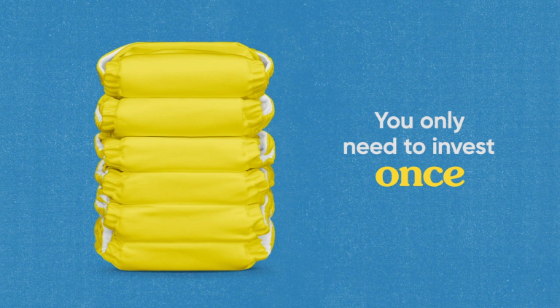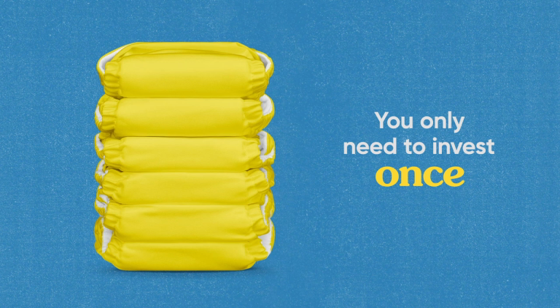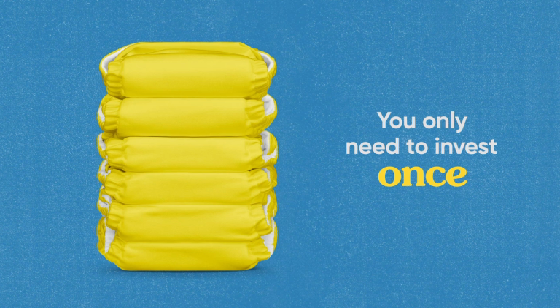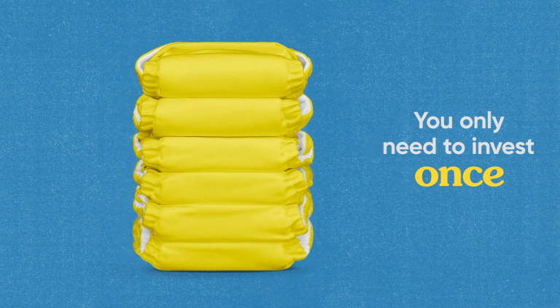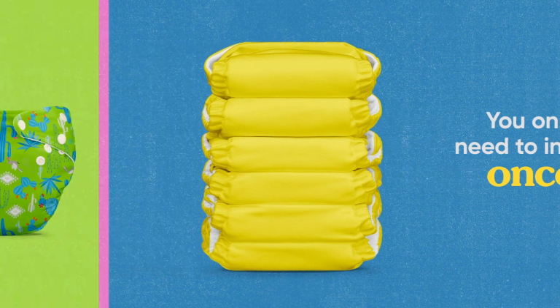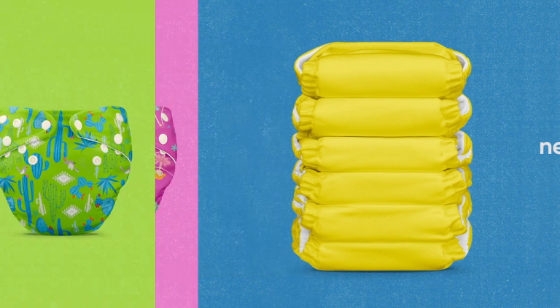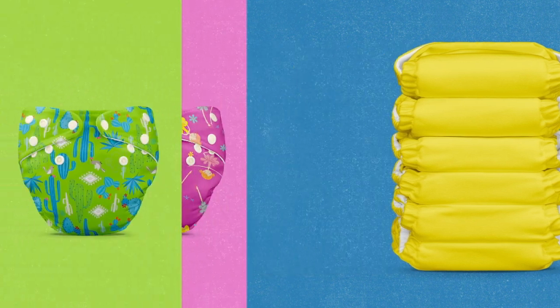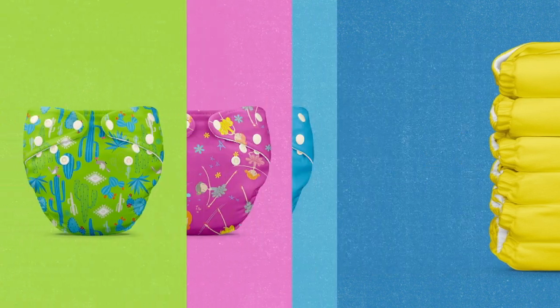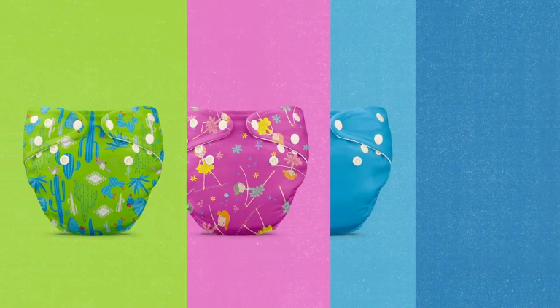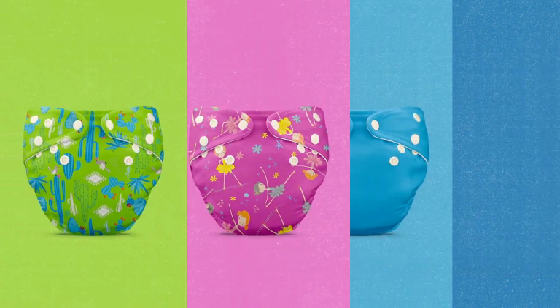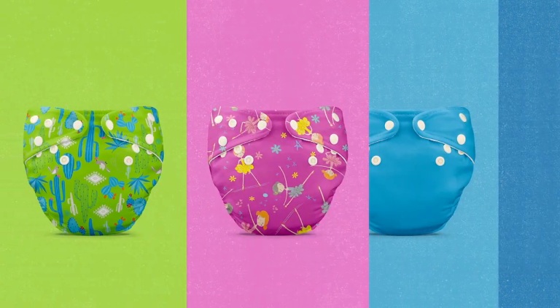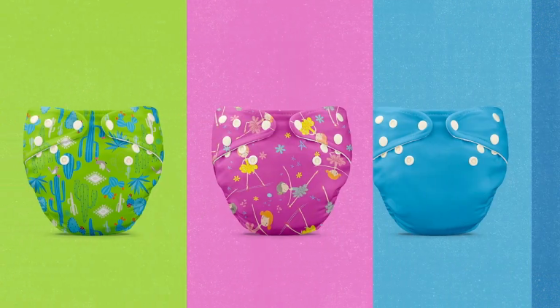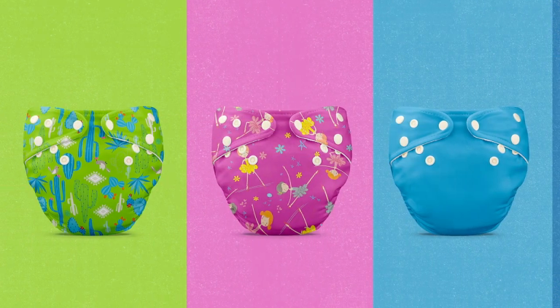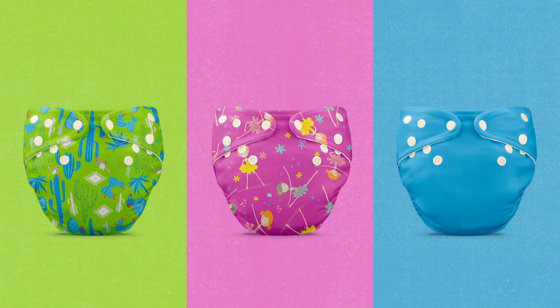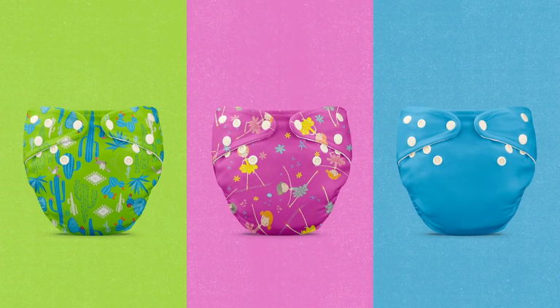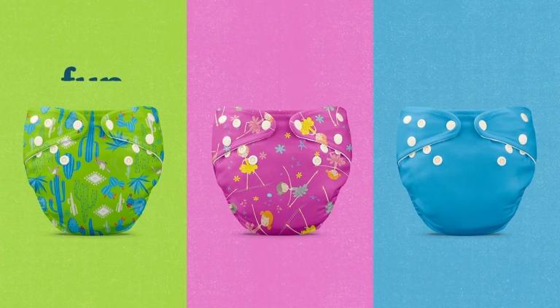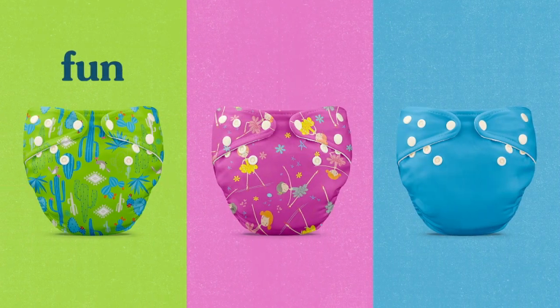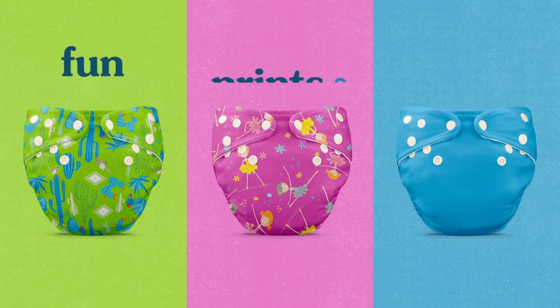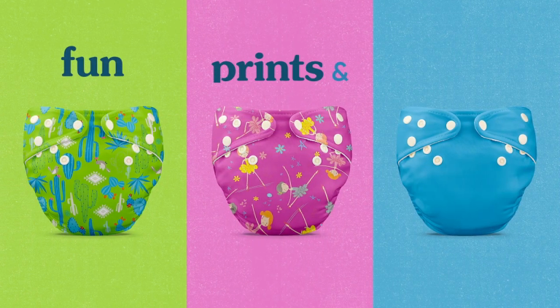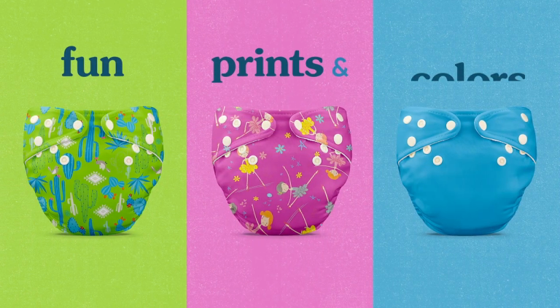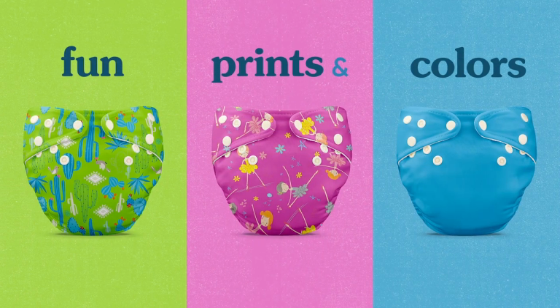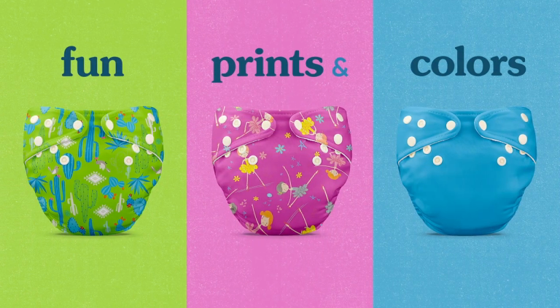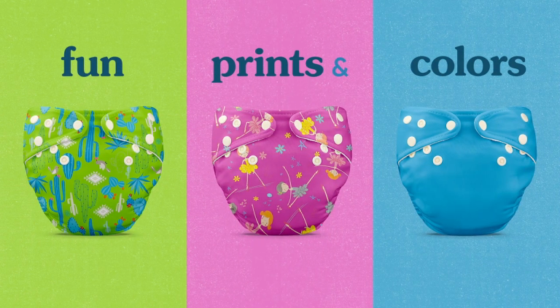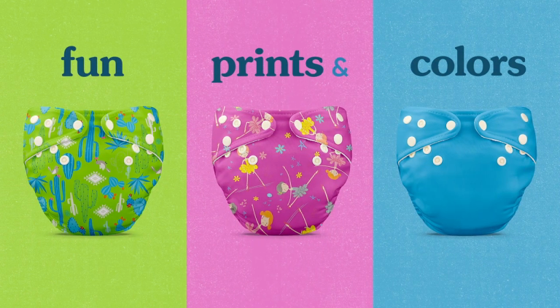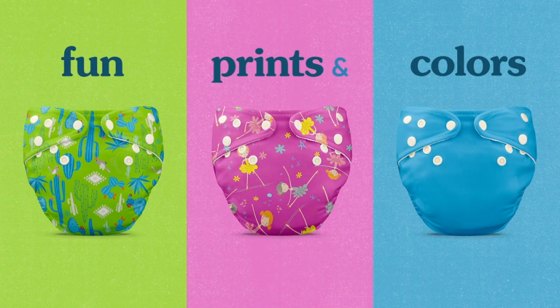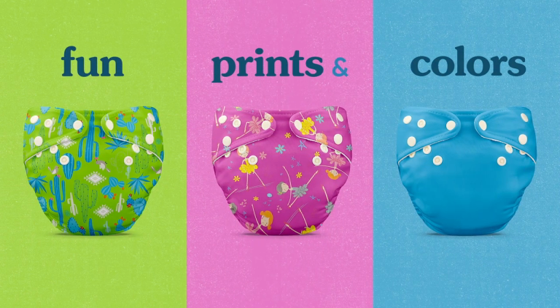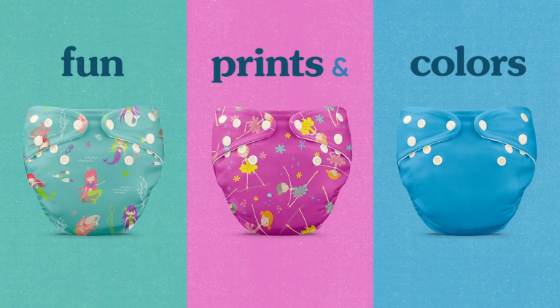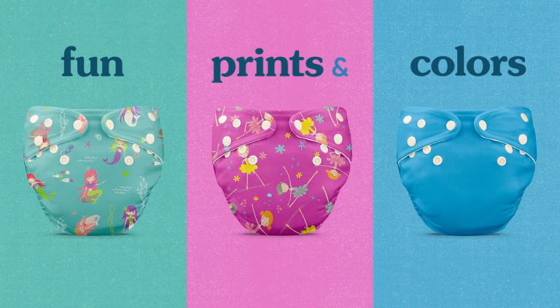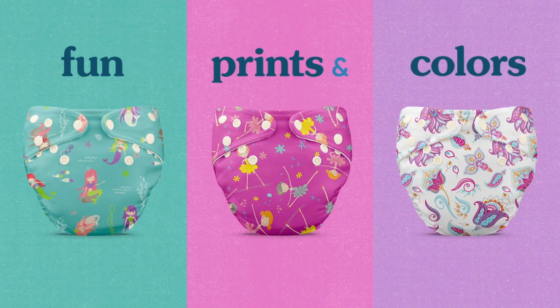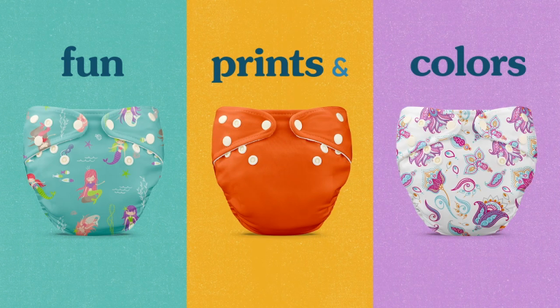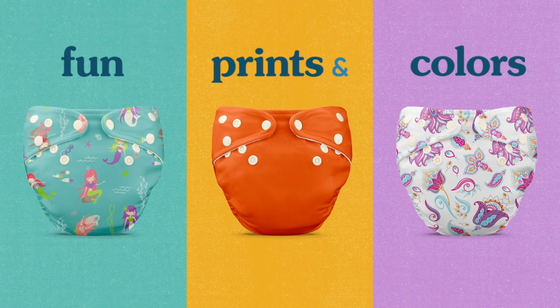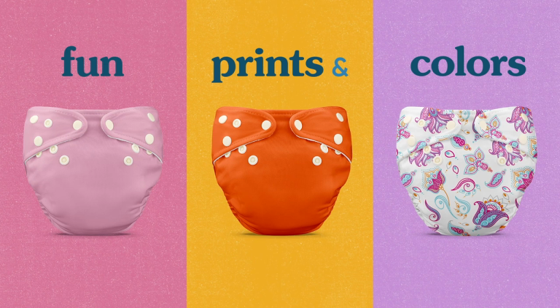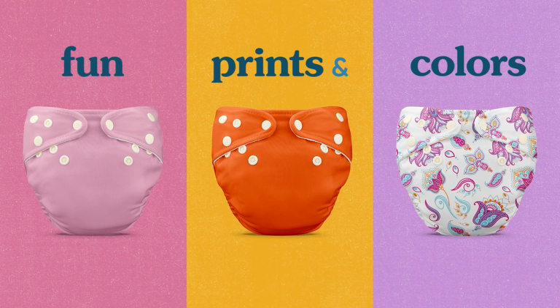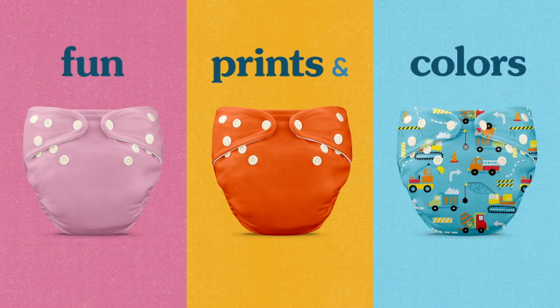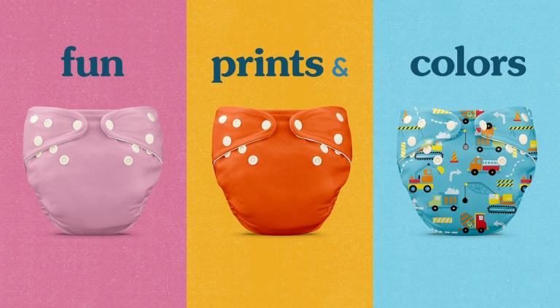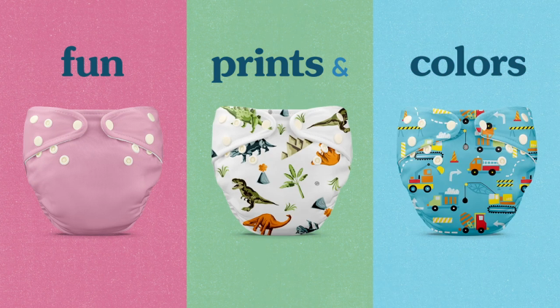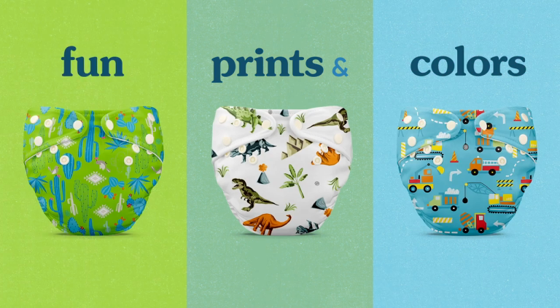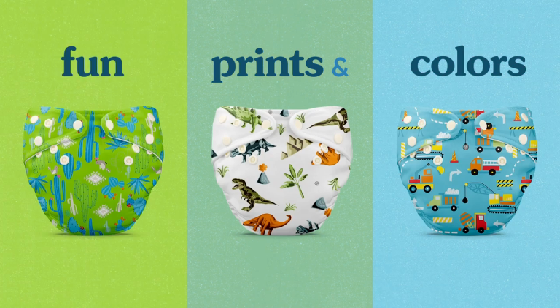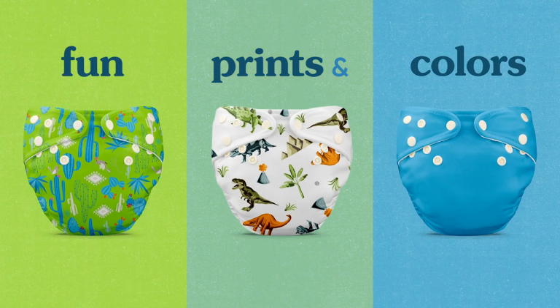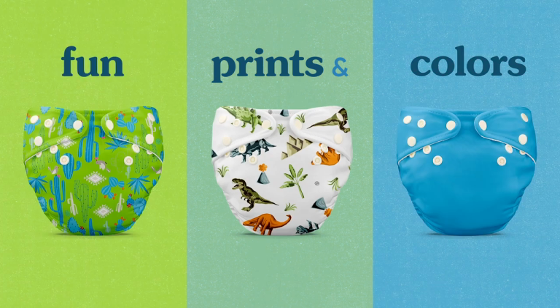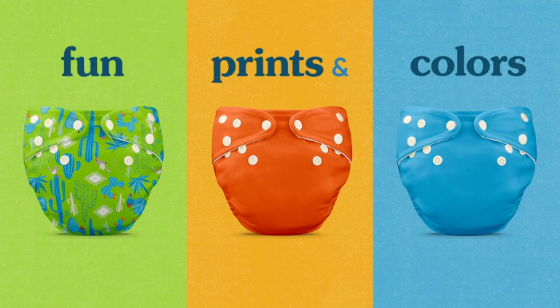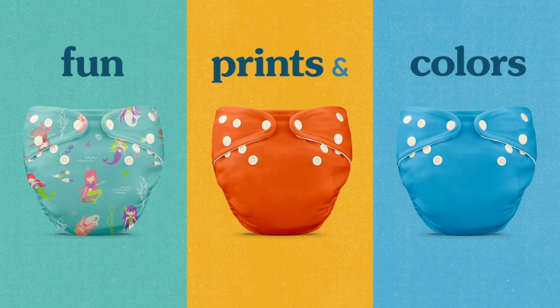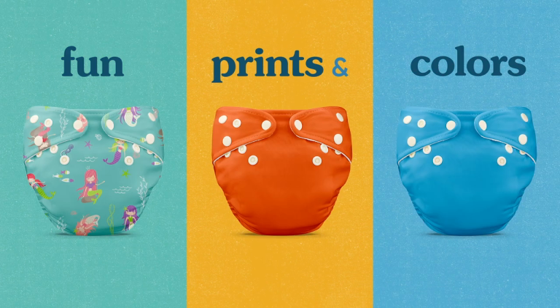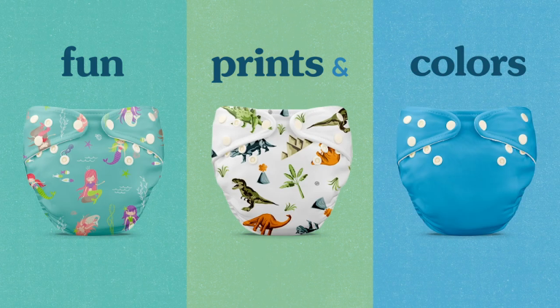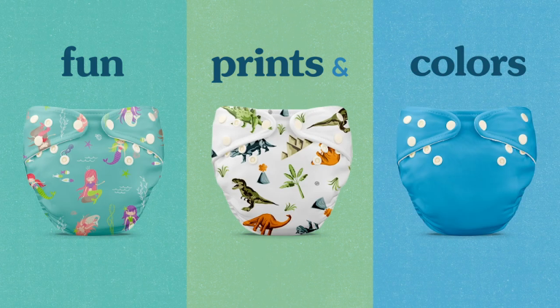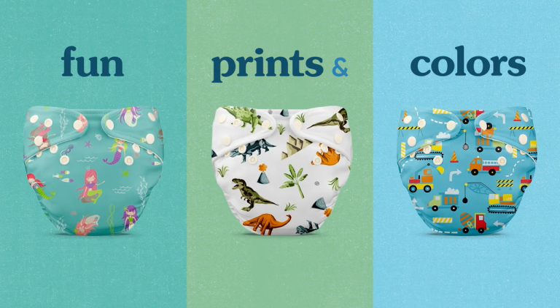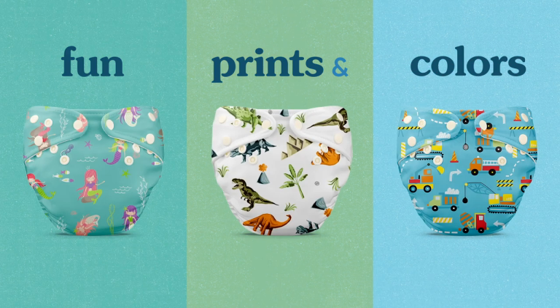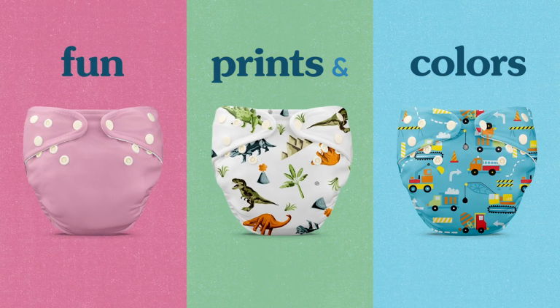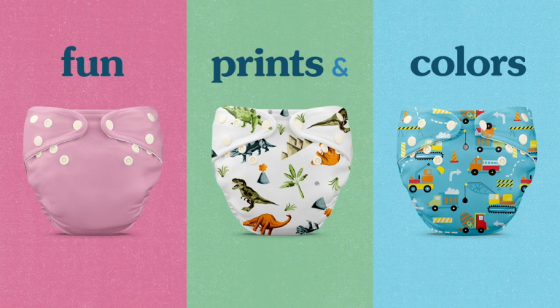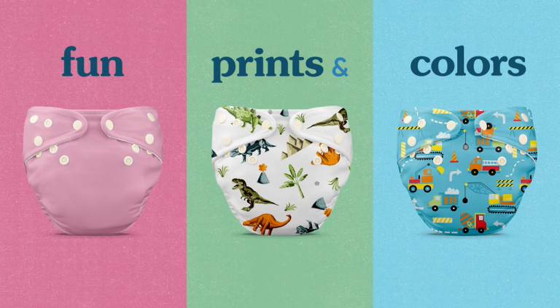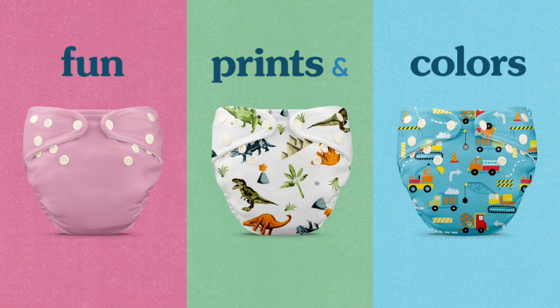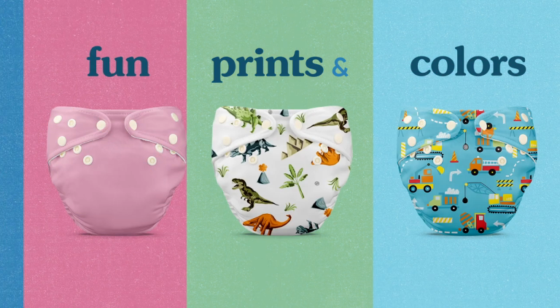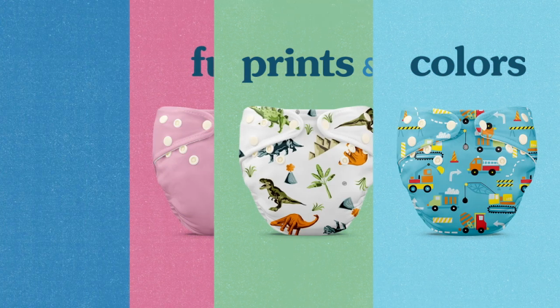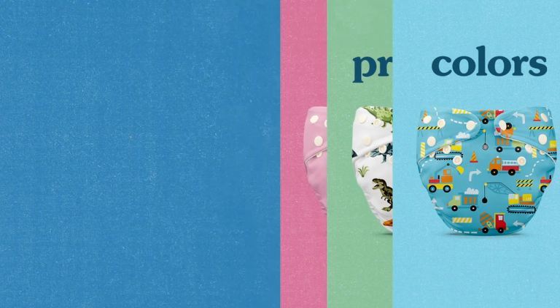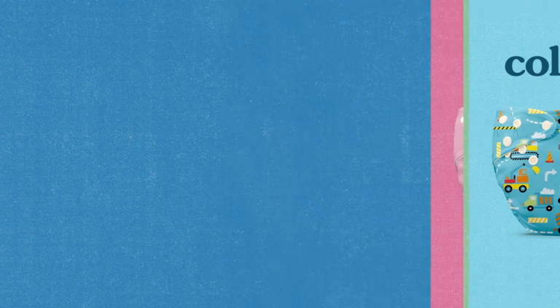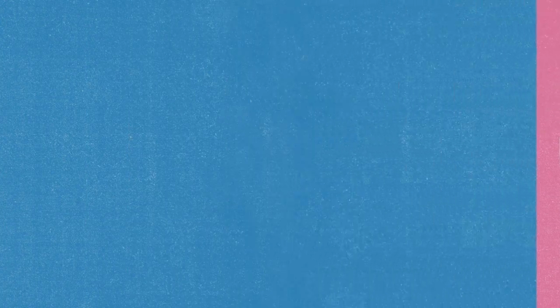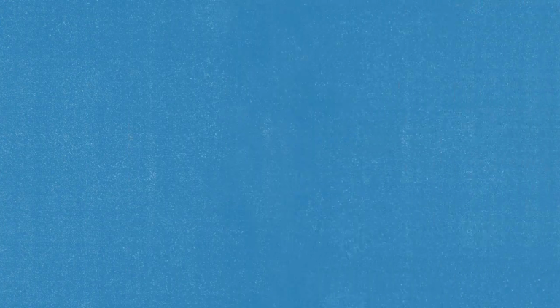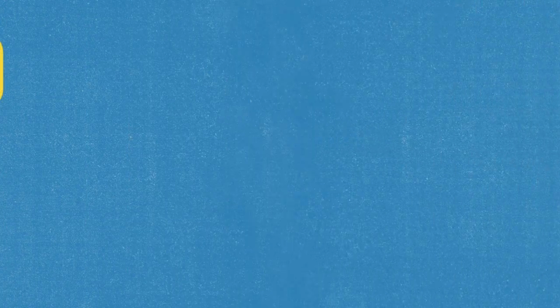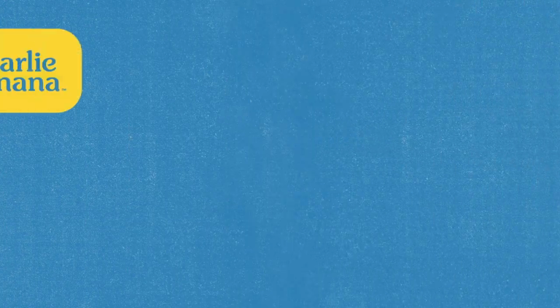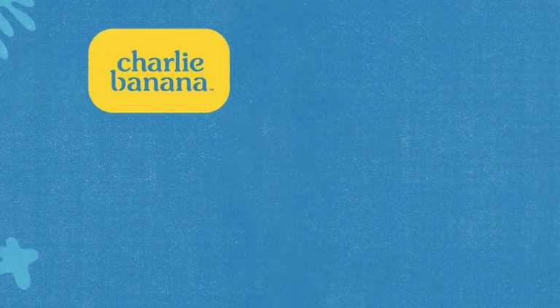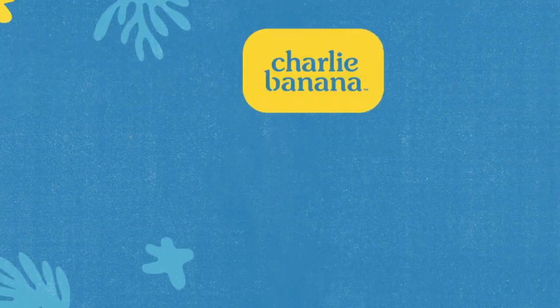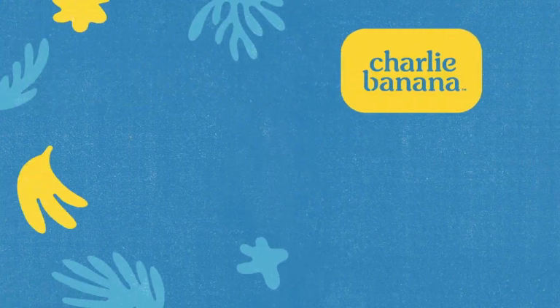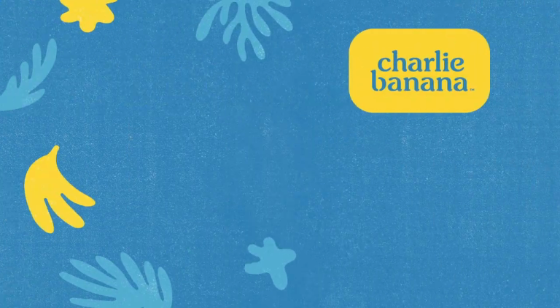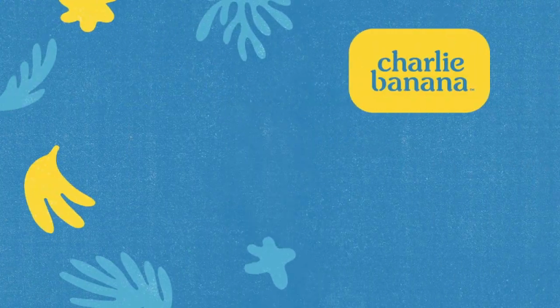You can choose from a variety of prints and colors, because diapering should be fun. Everything your baby's skin deserves.